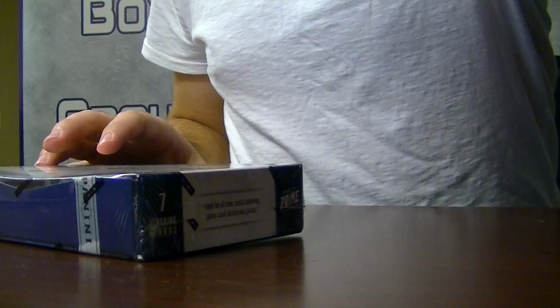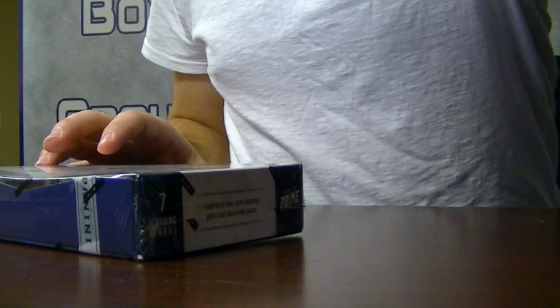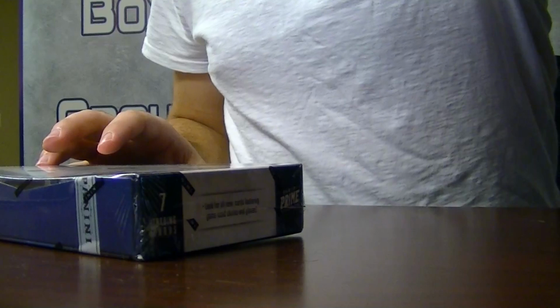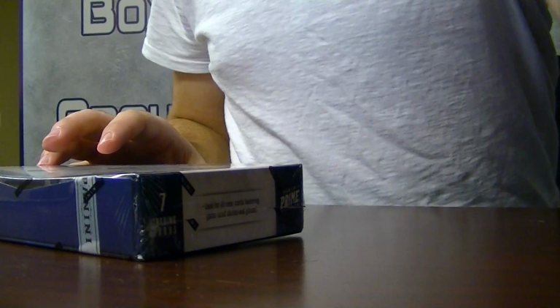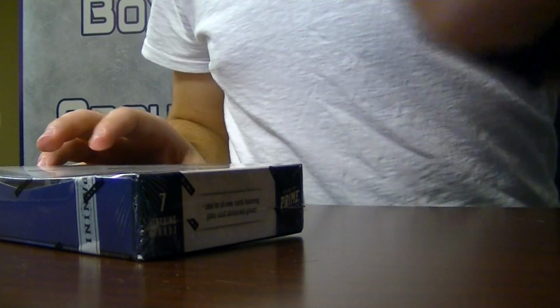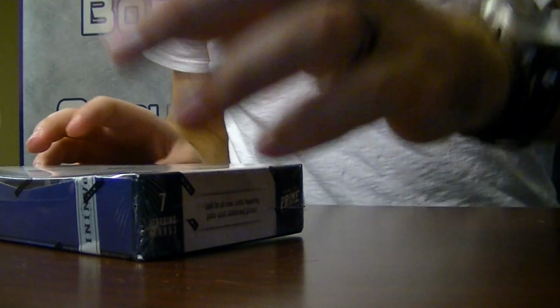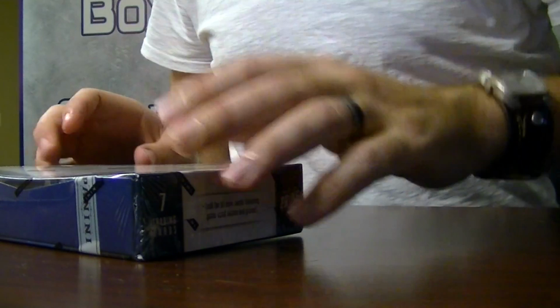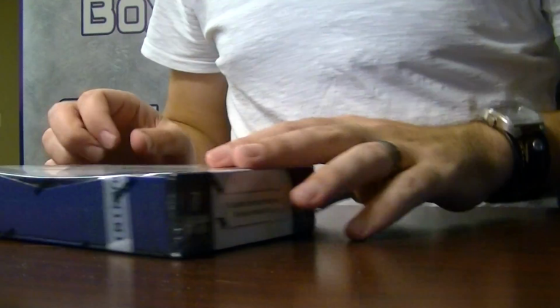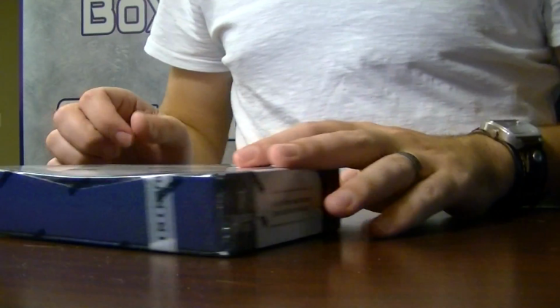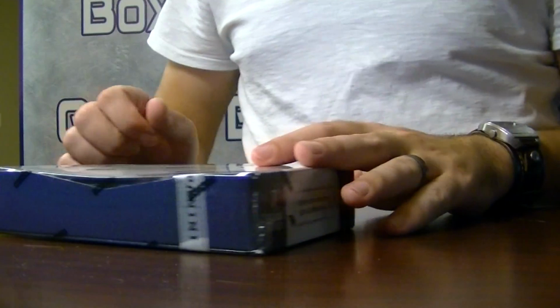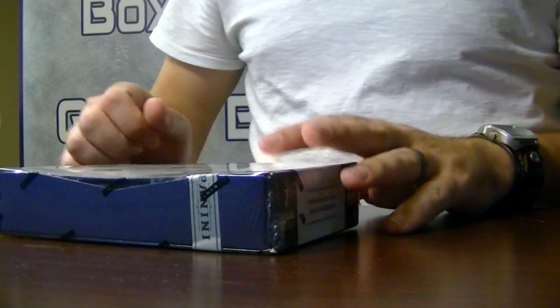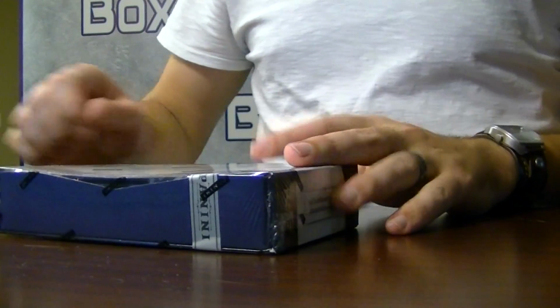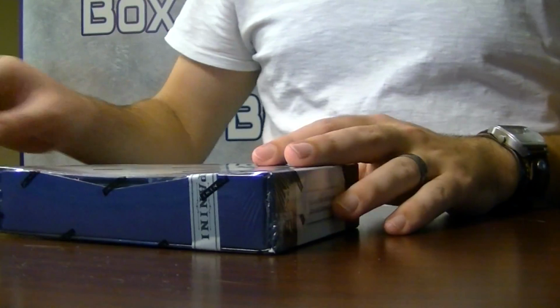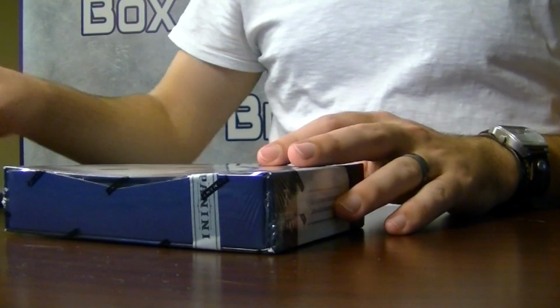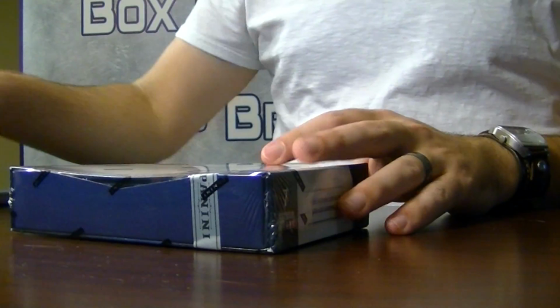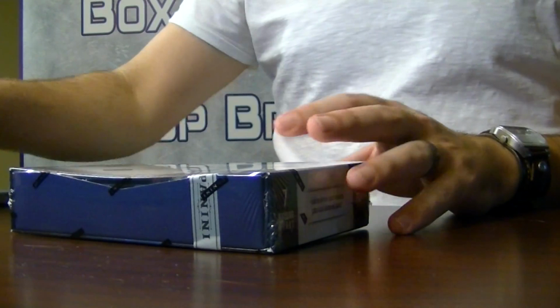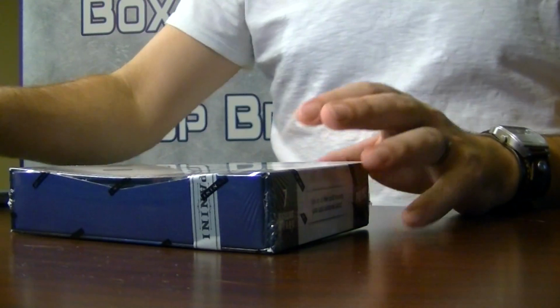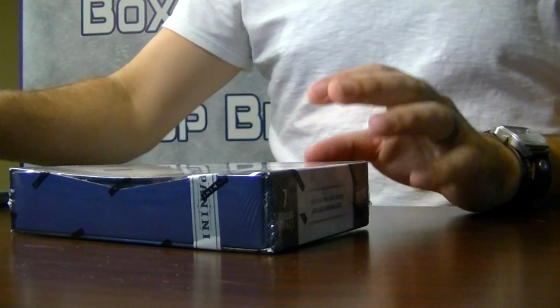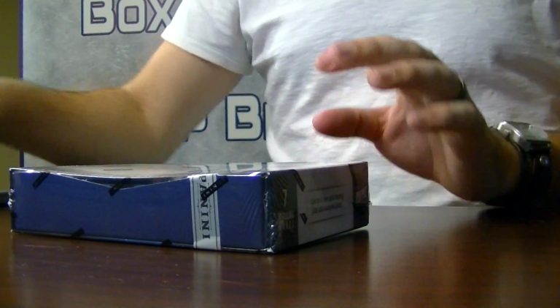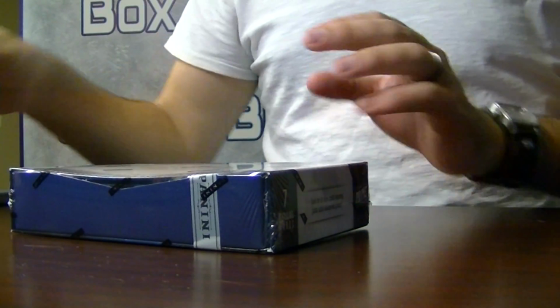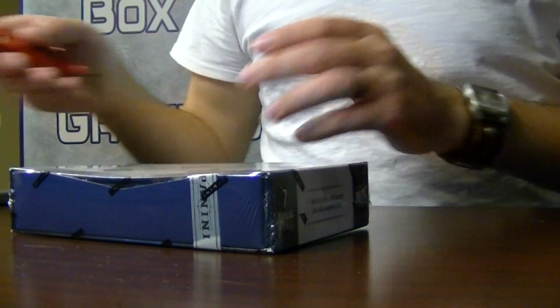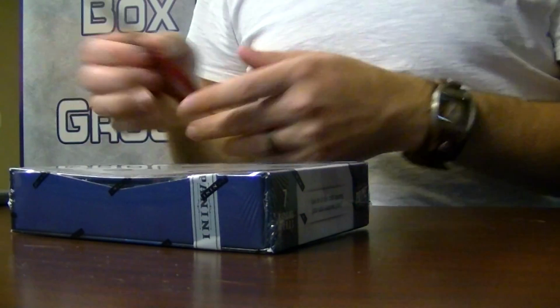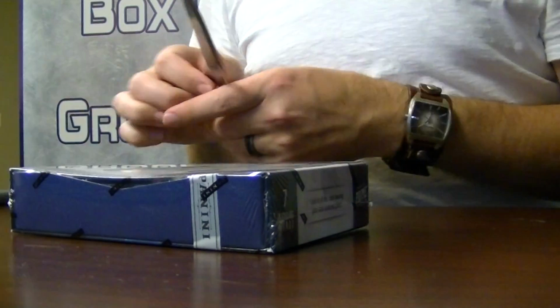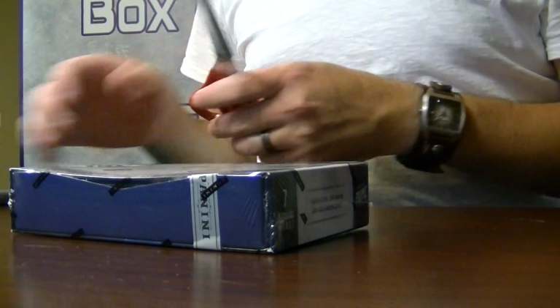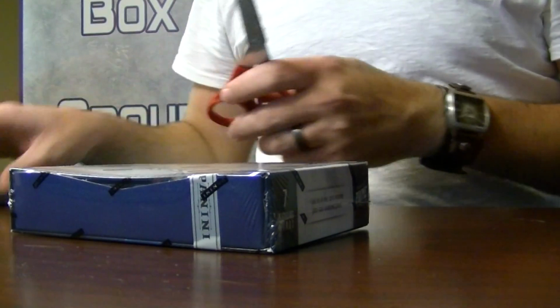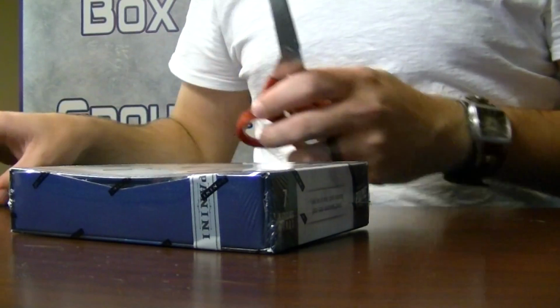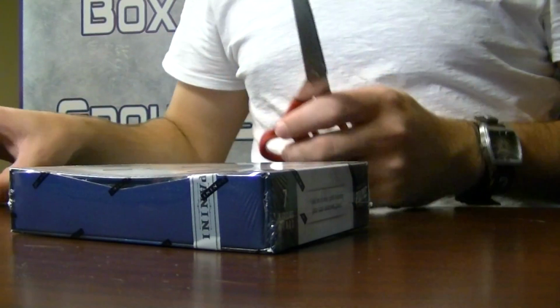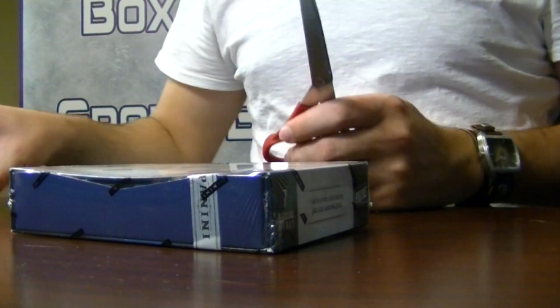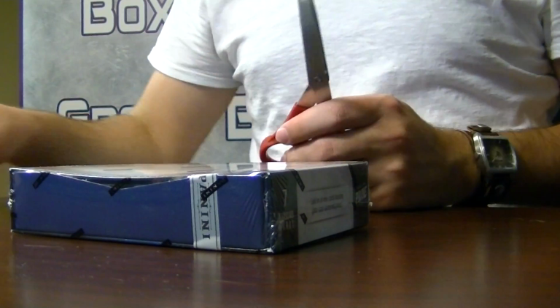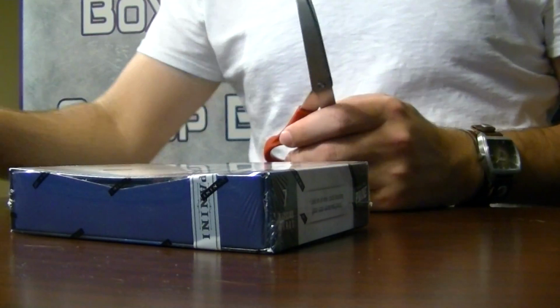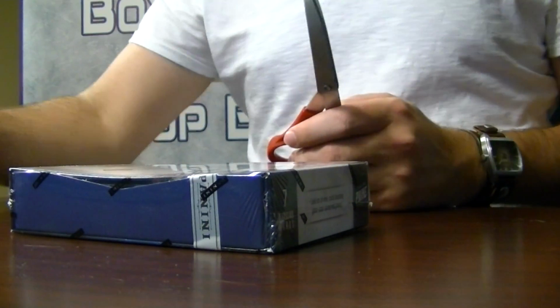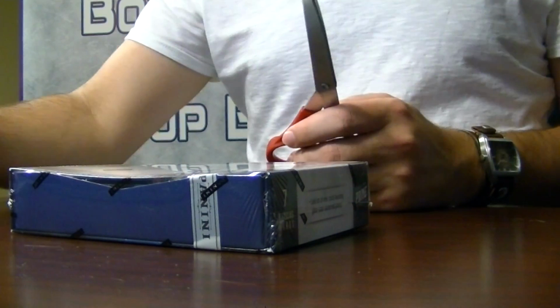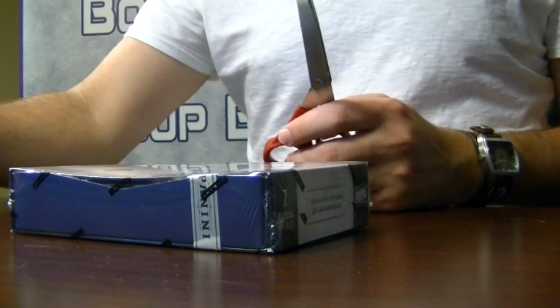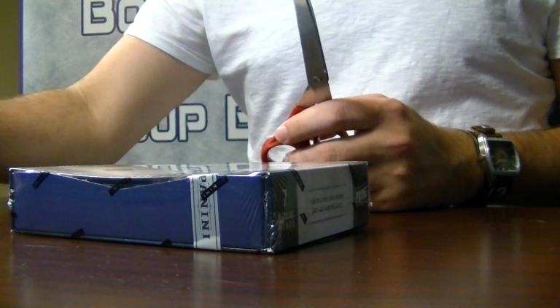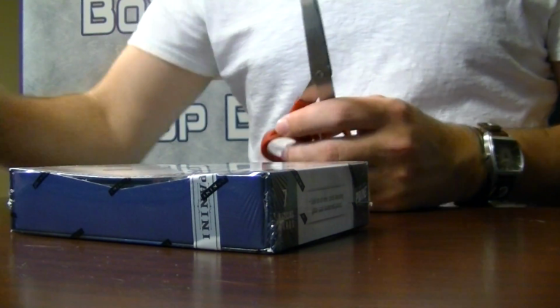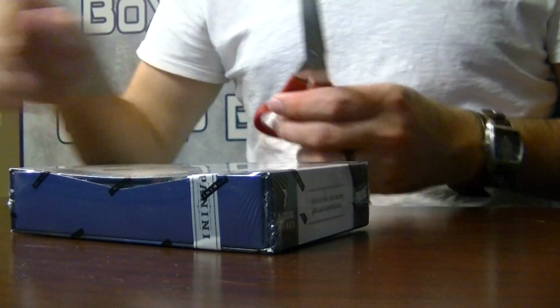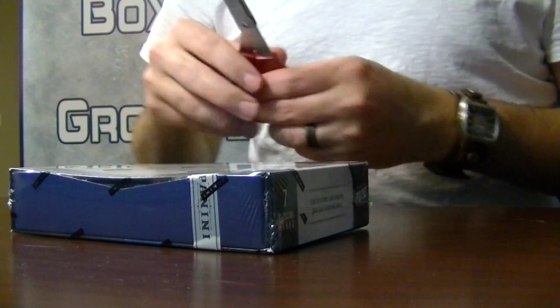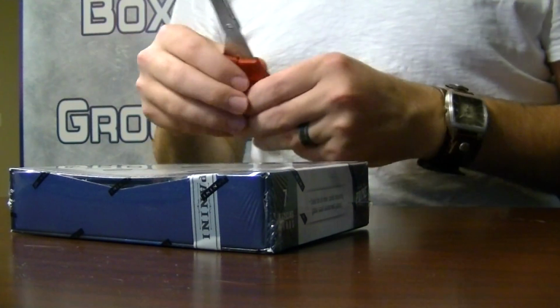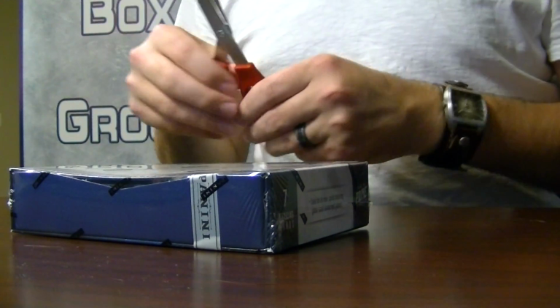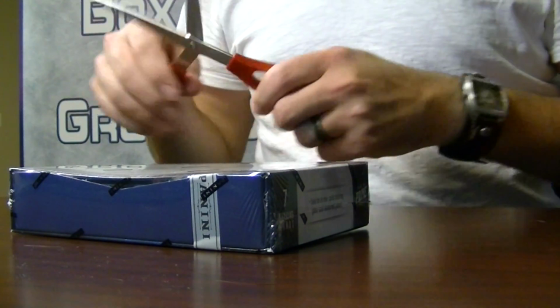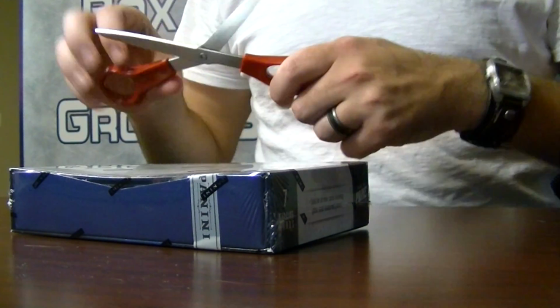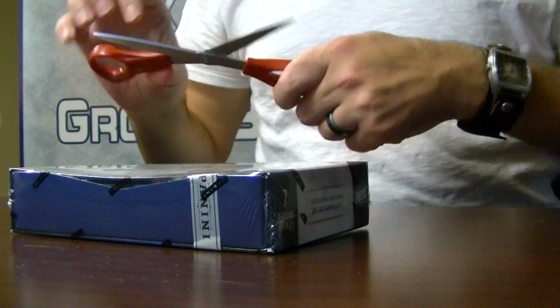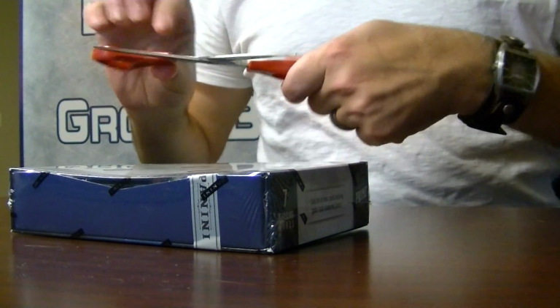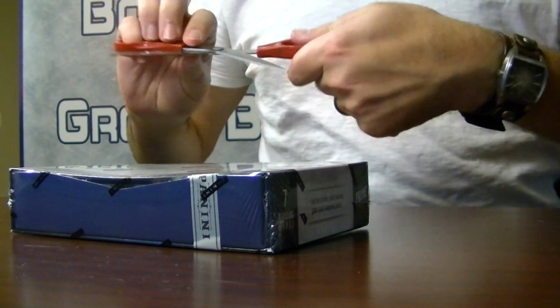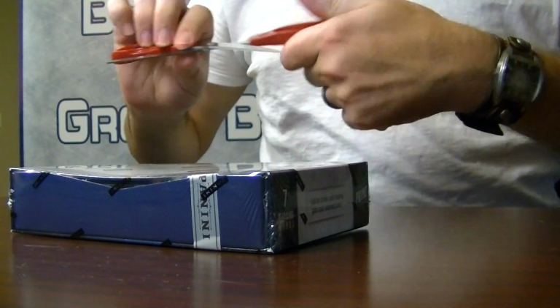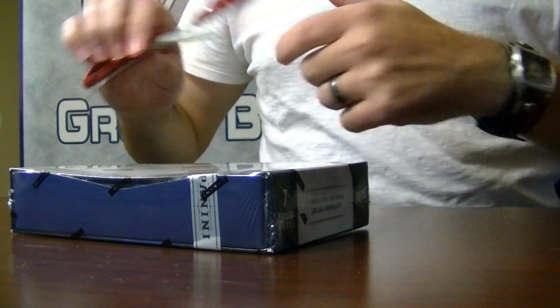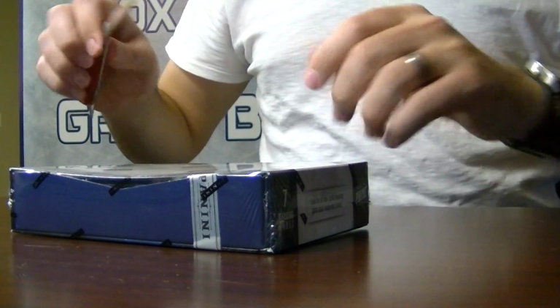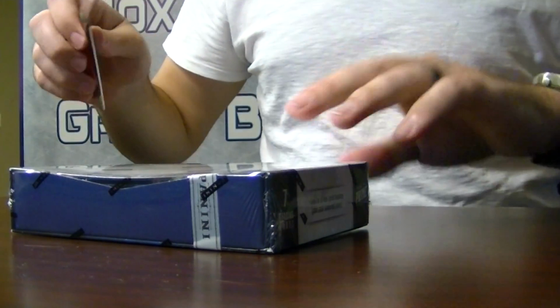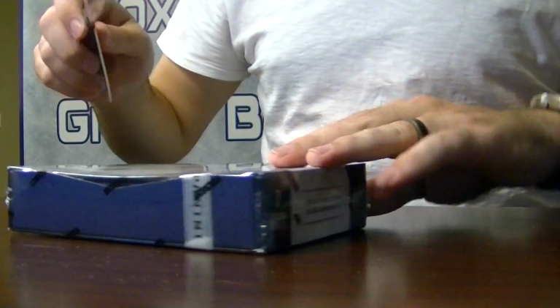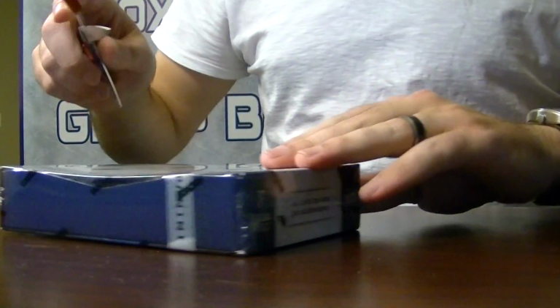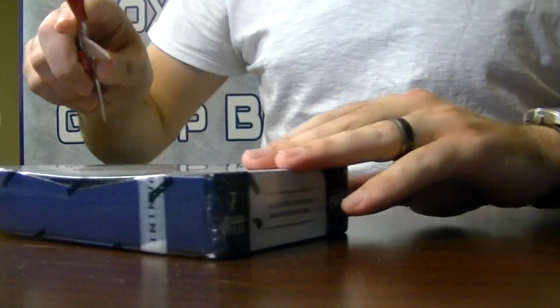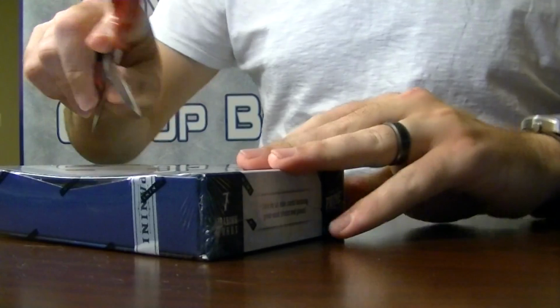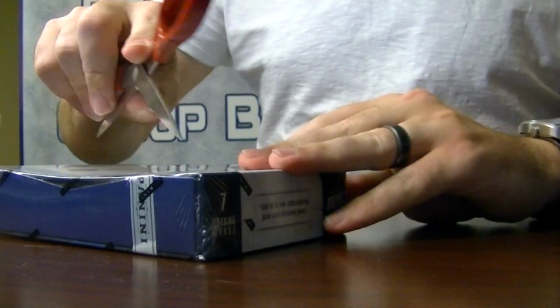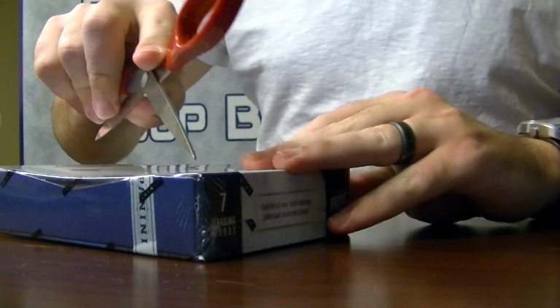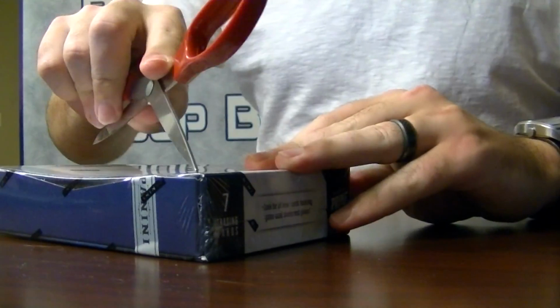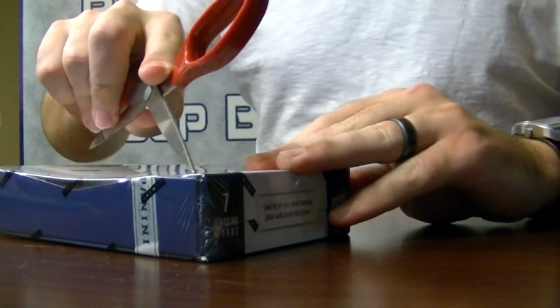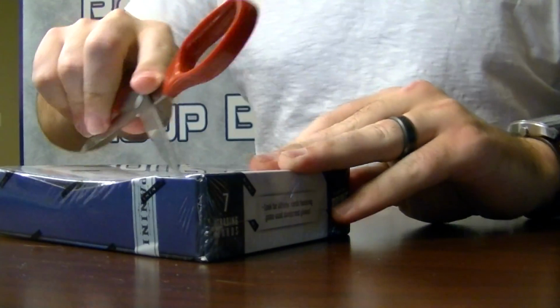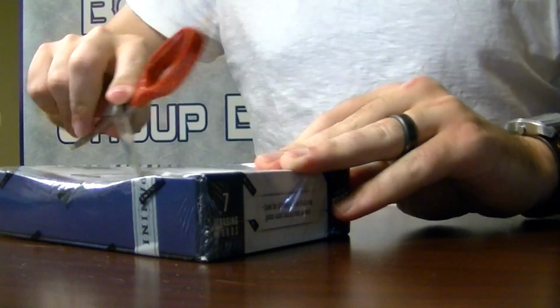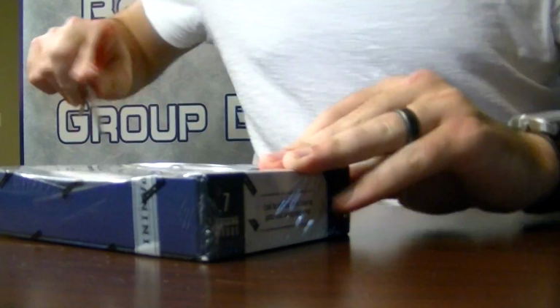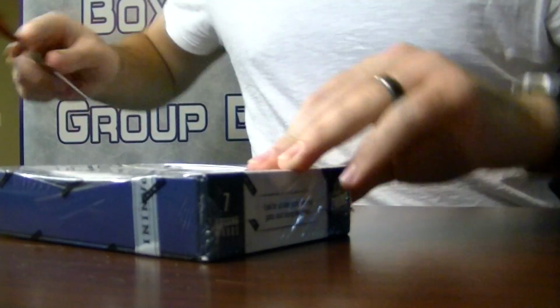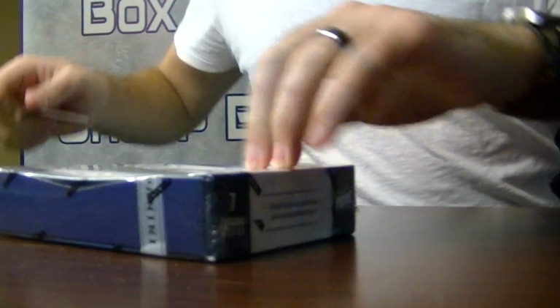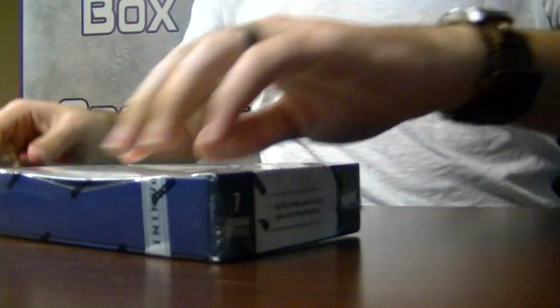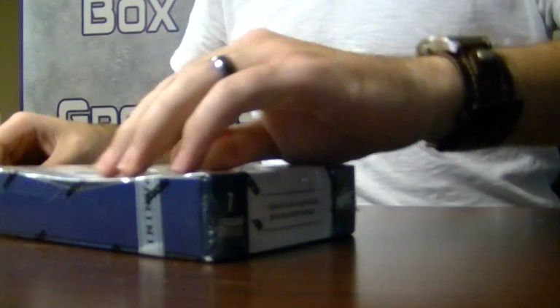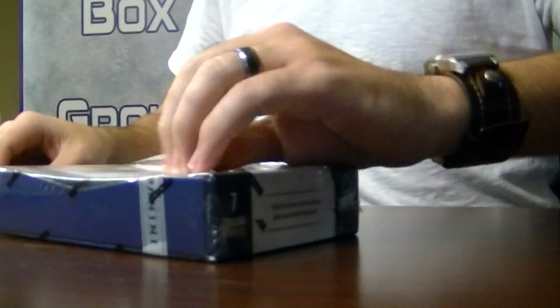Alright, here we go. Personal box of Prime for Jimmy, LCJH. Good luck, sir.